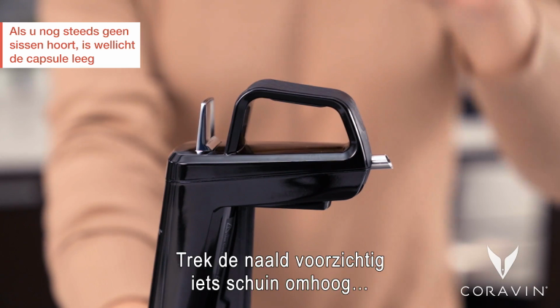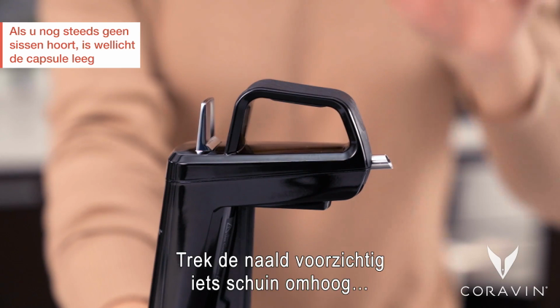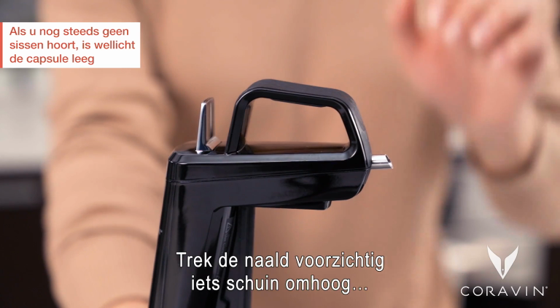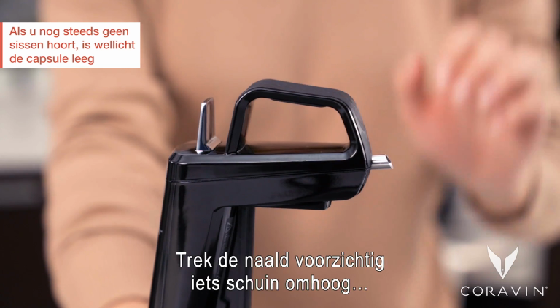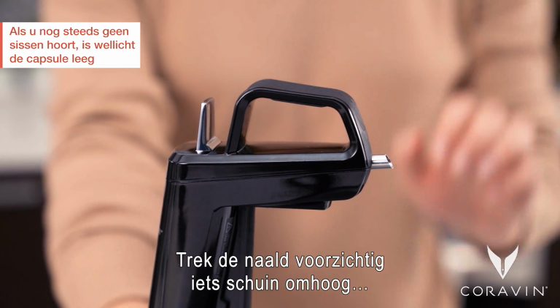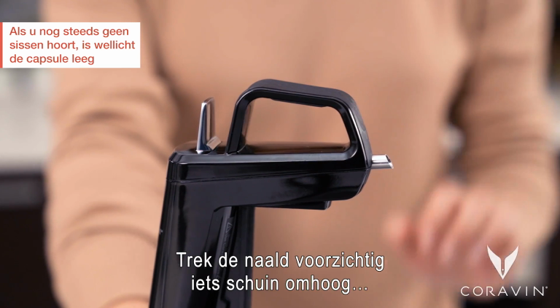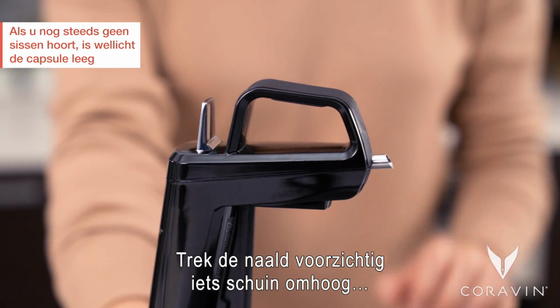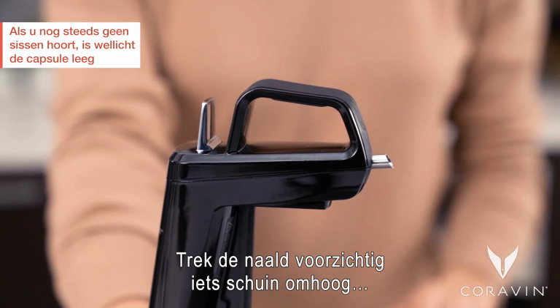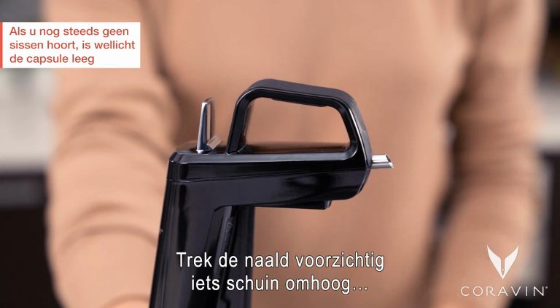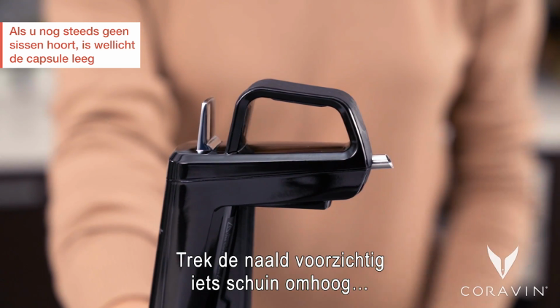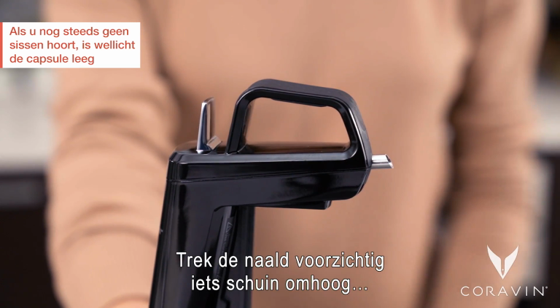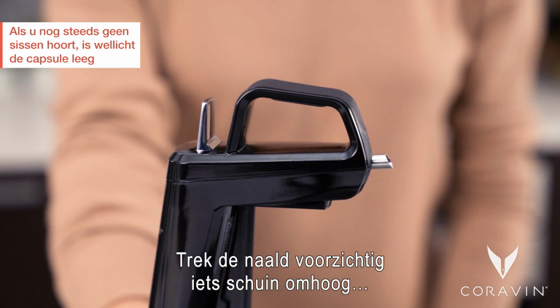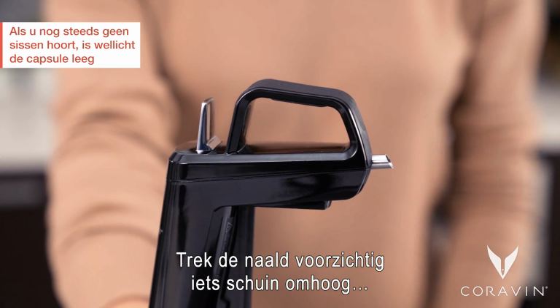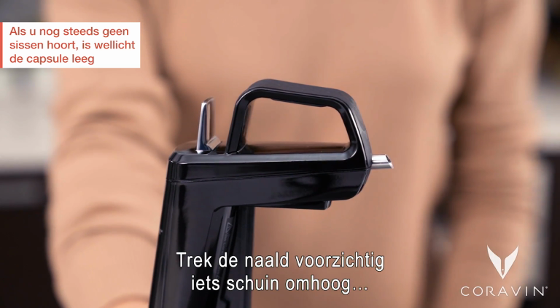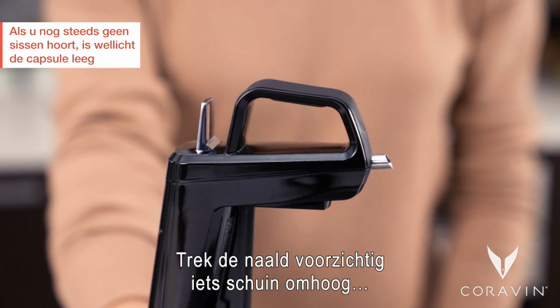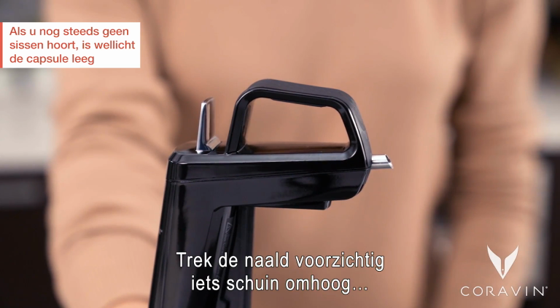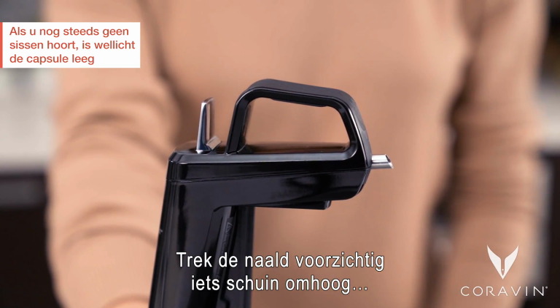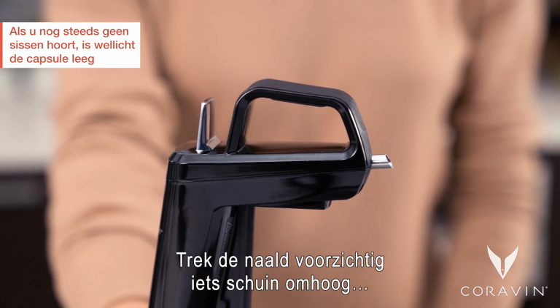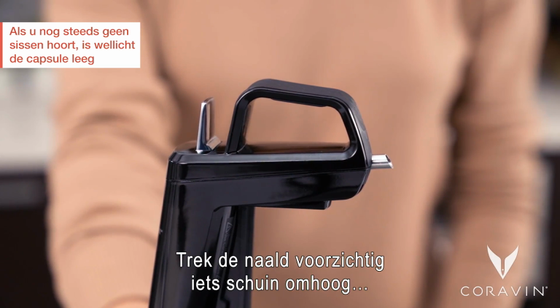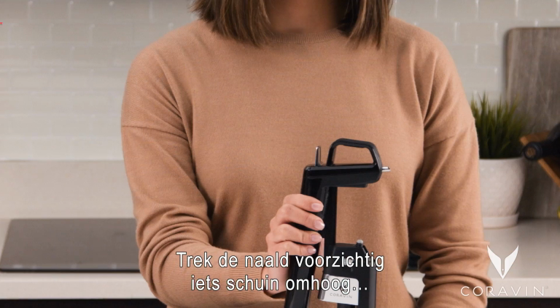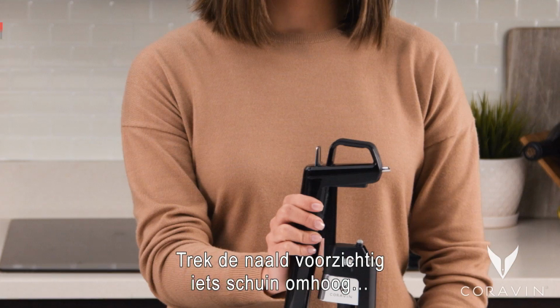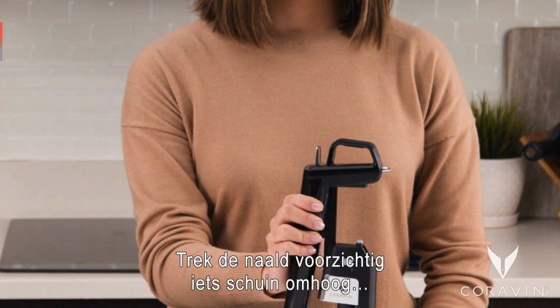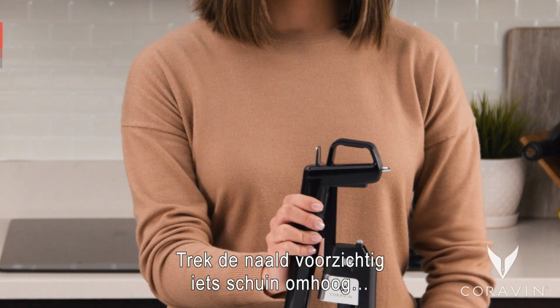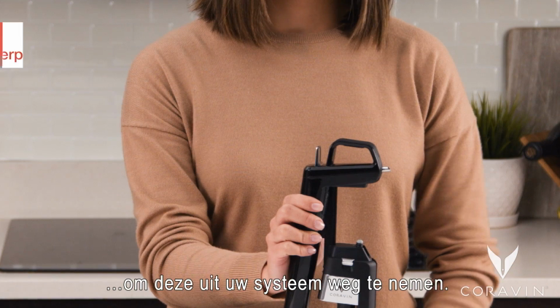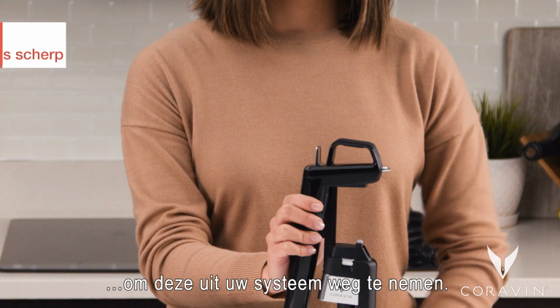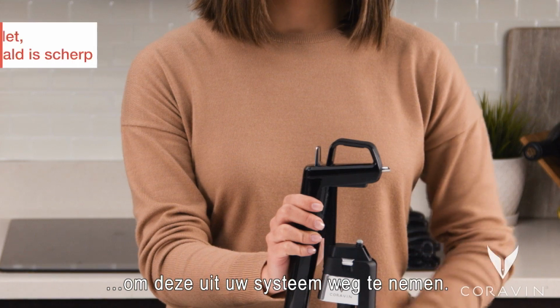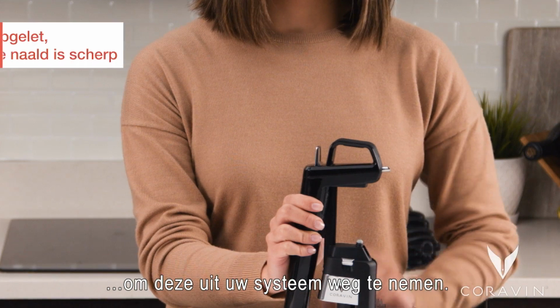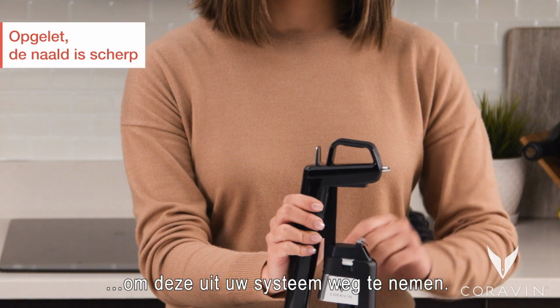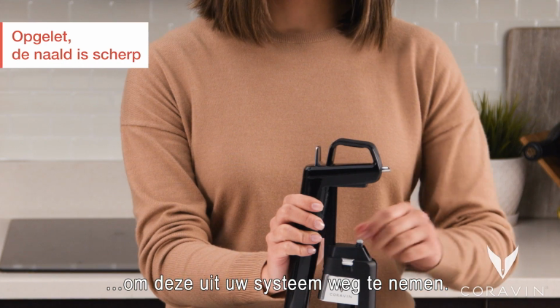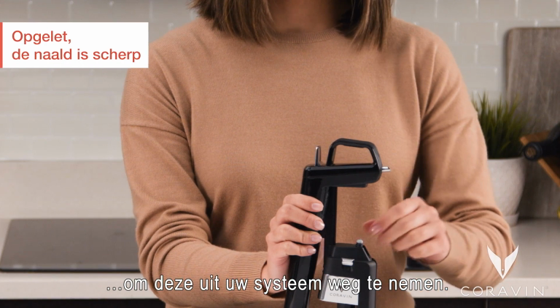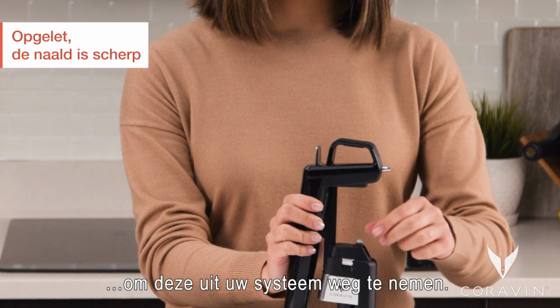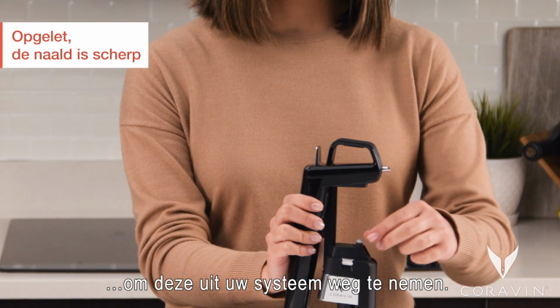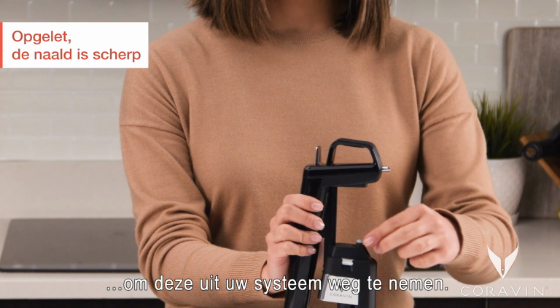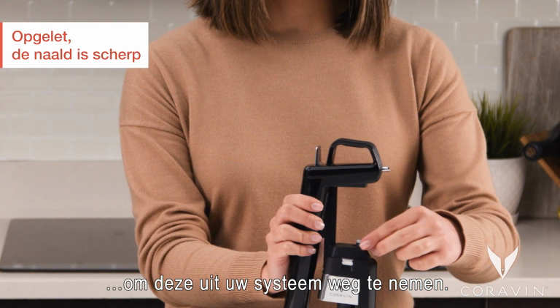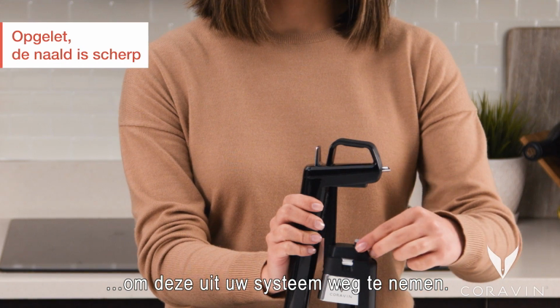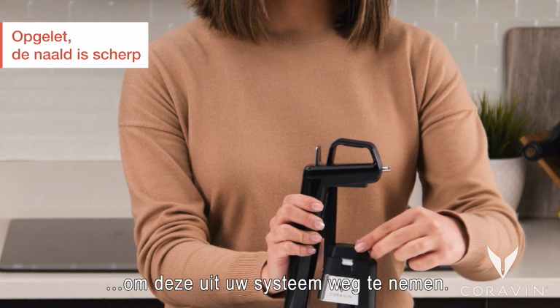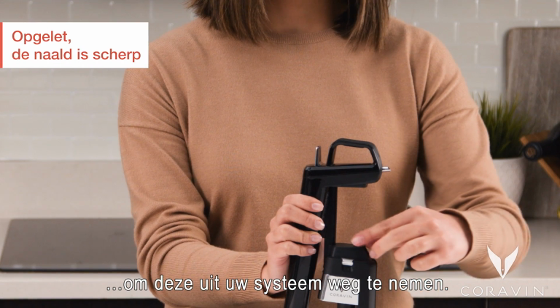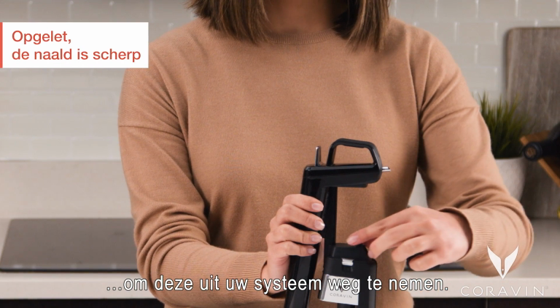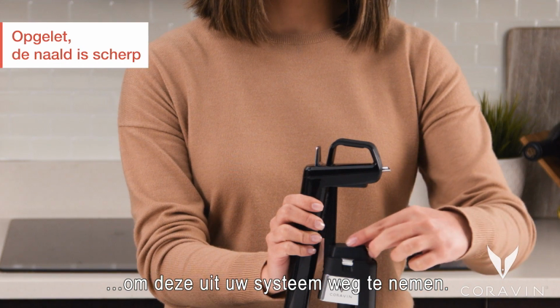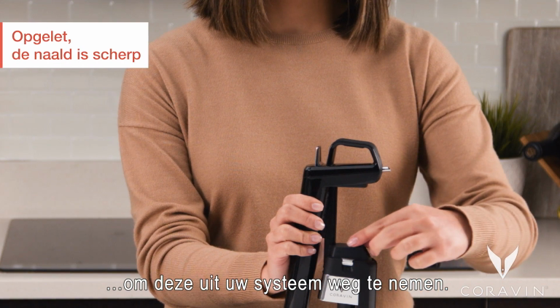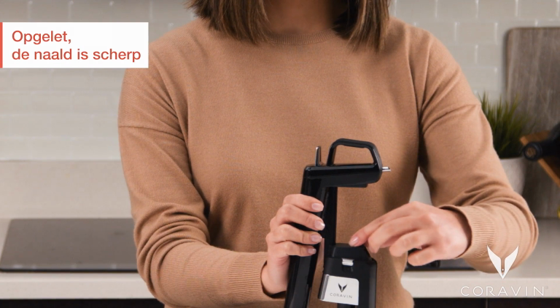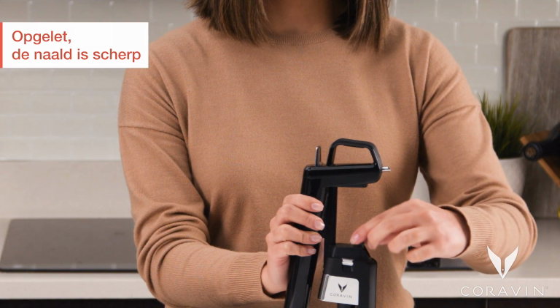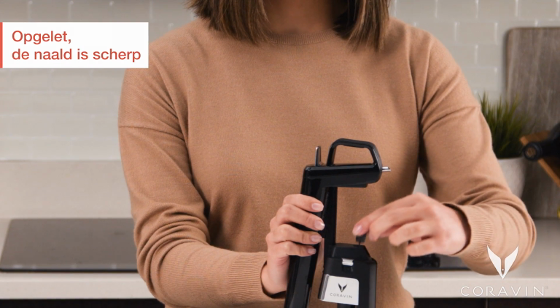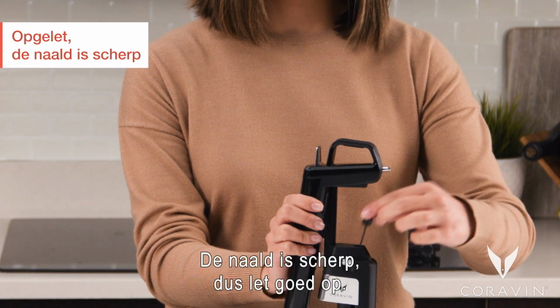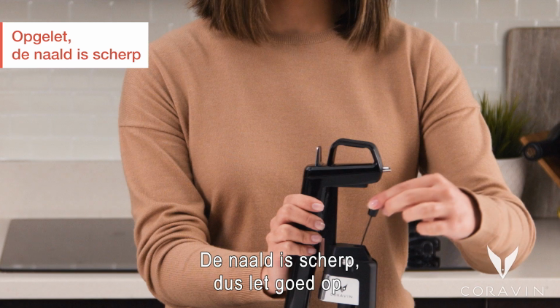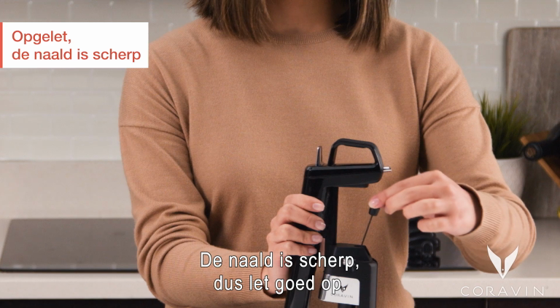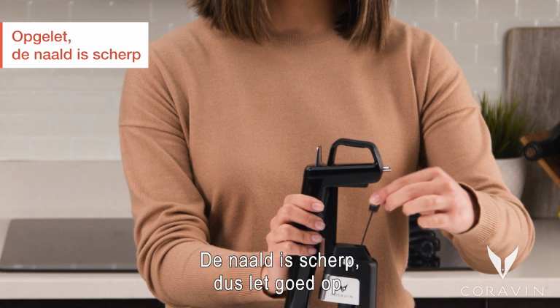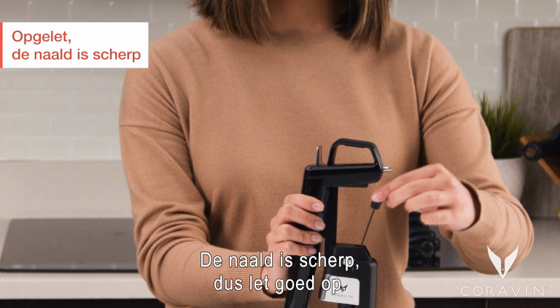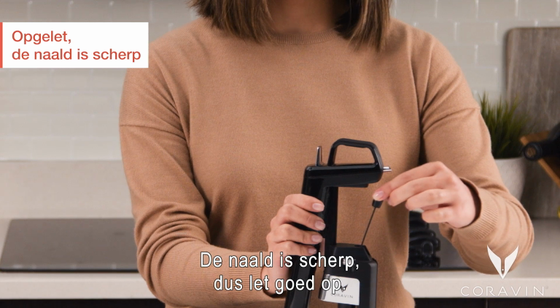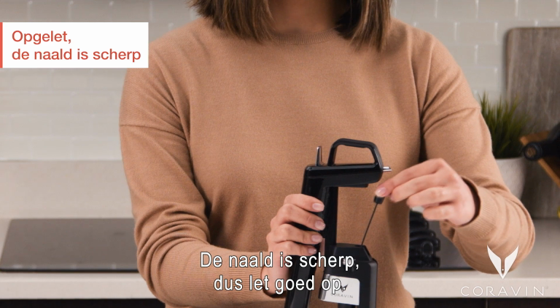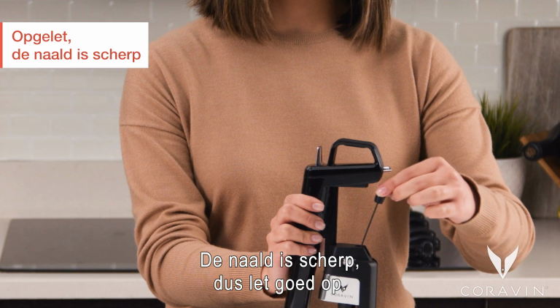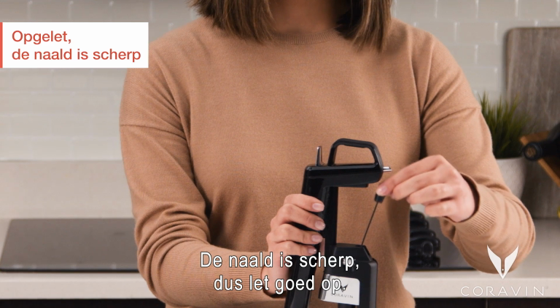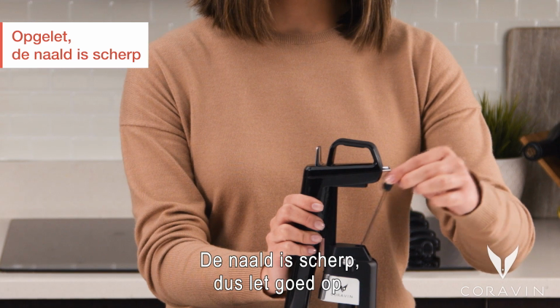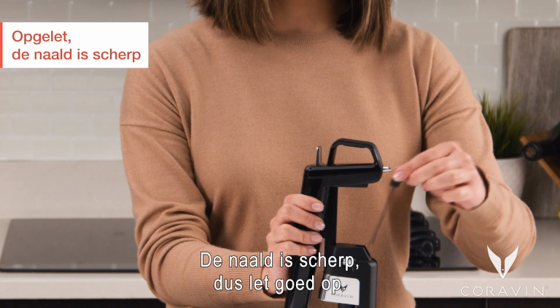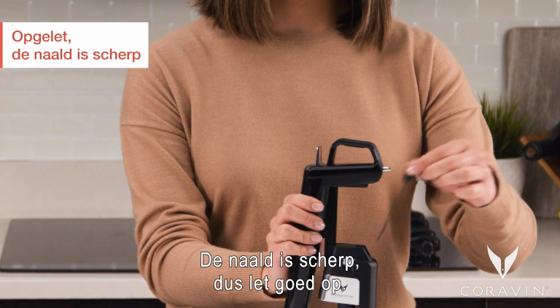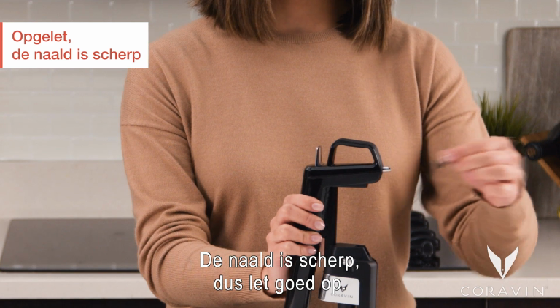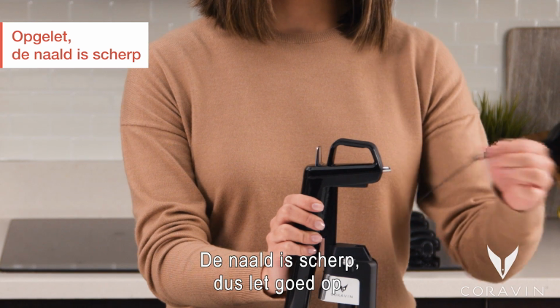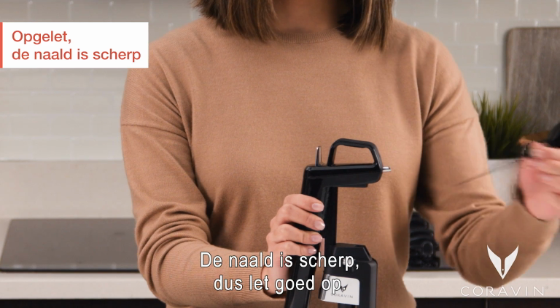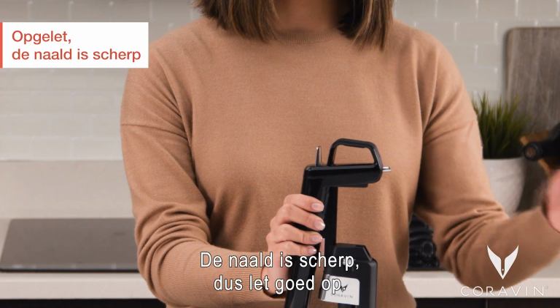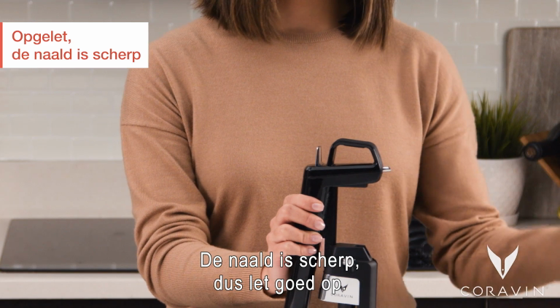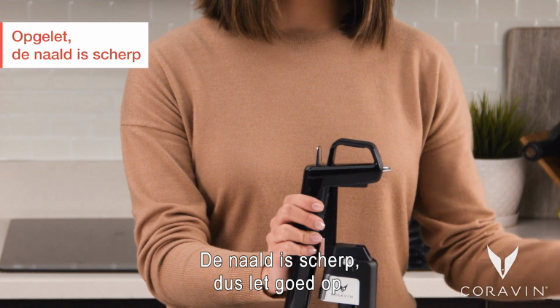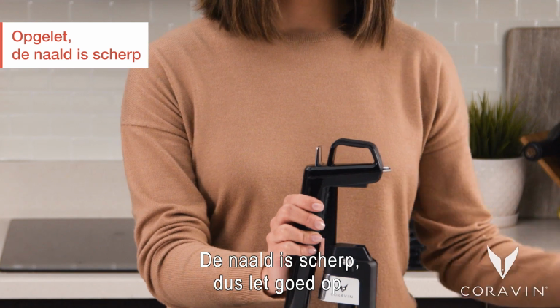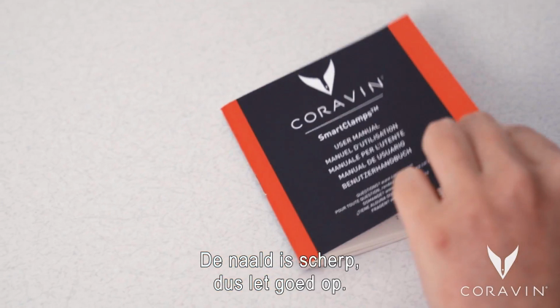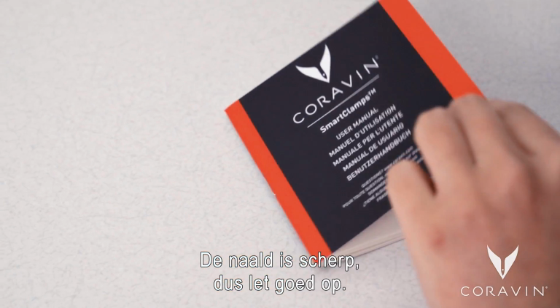To remove the needle, tilt it slightly and carefully remove from your system. The needle is sharp — please use caution when handling.